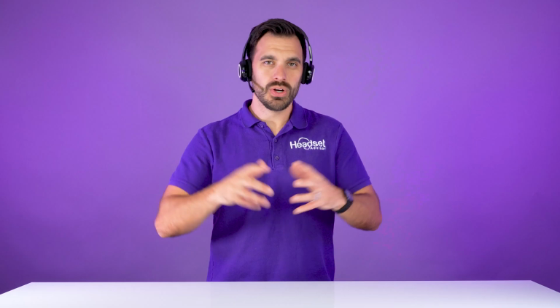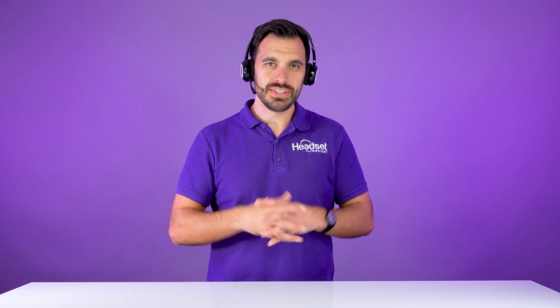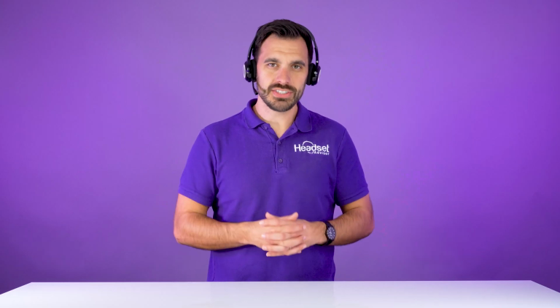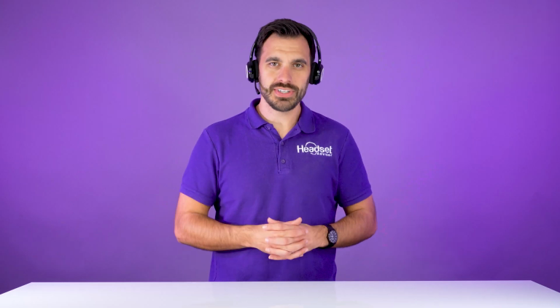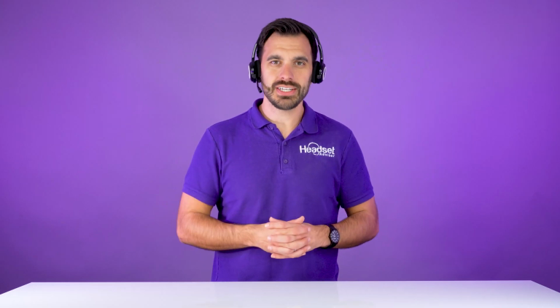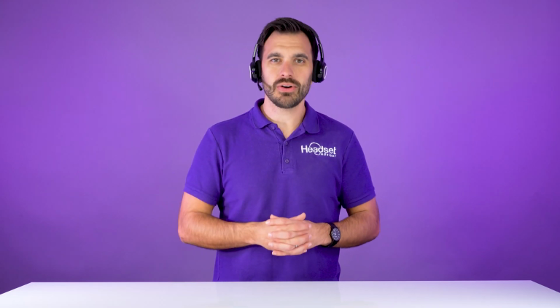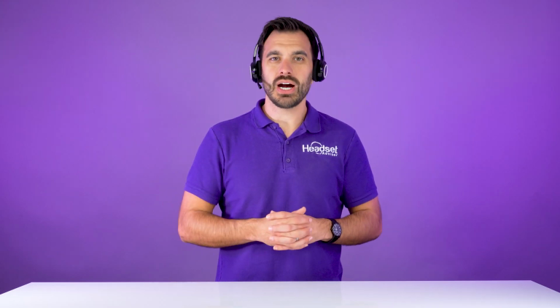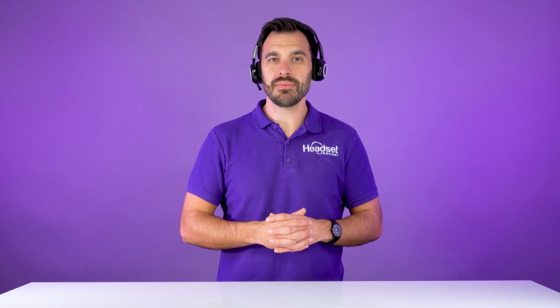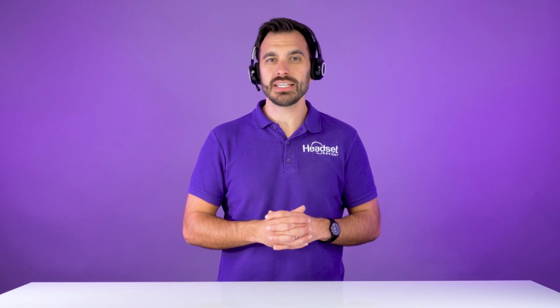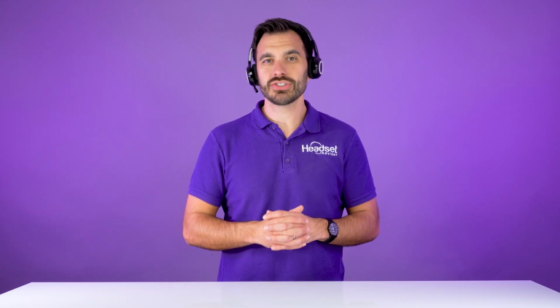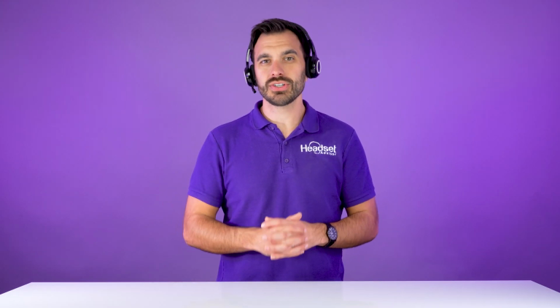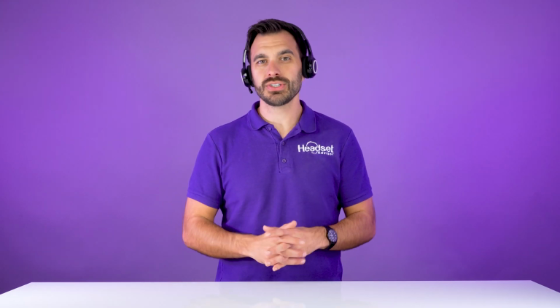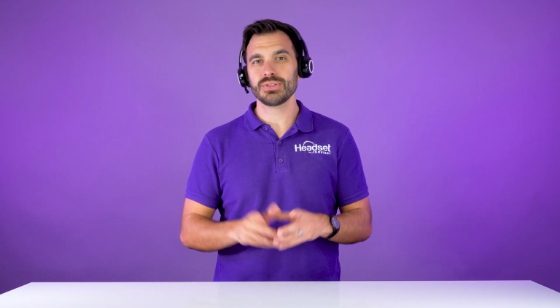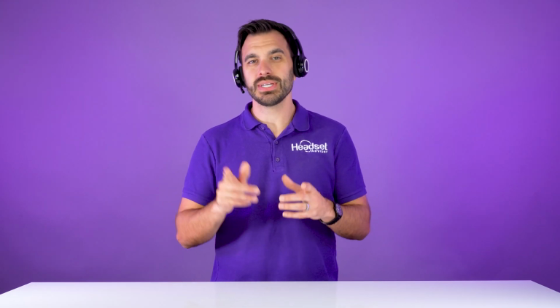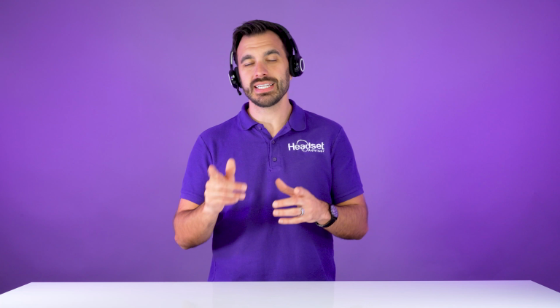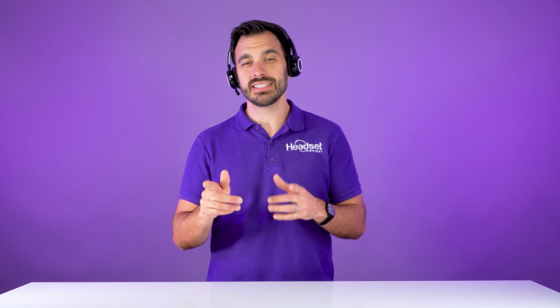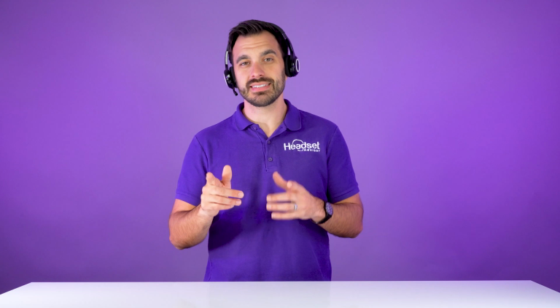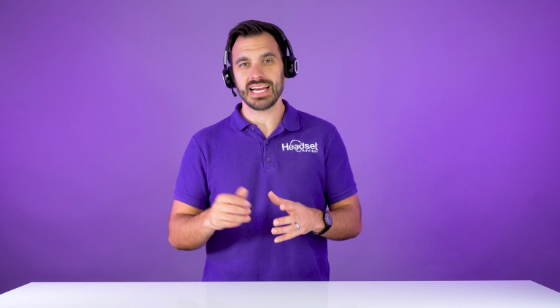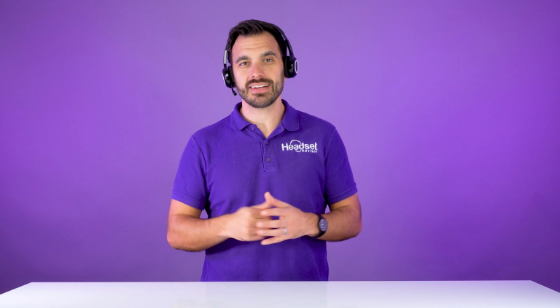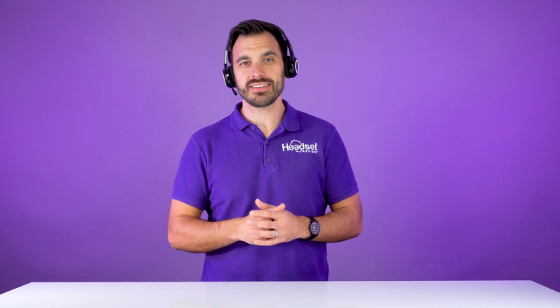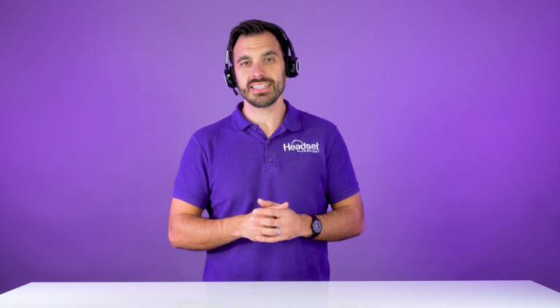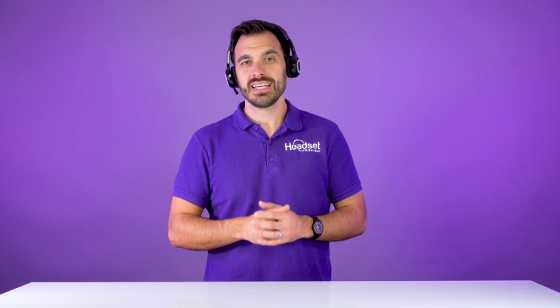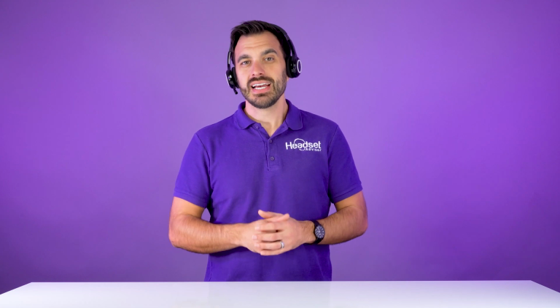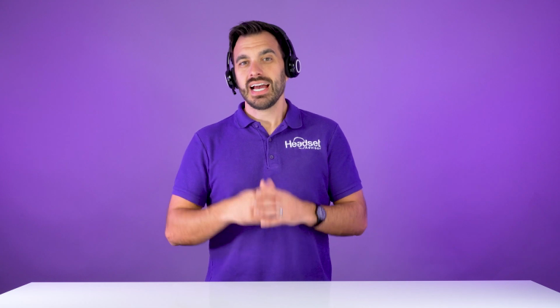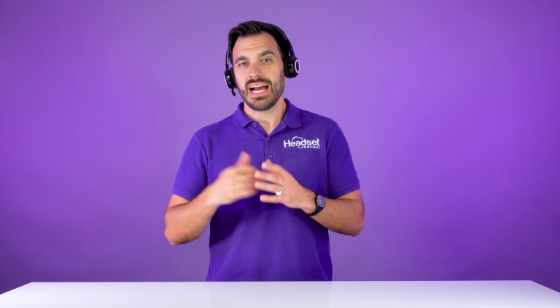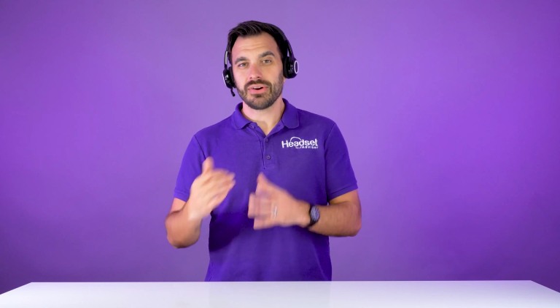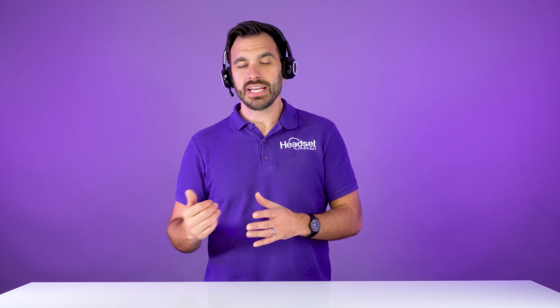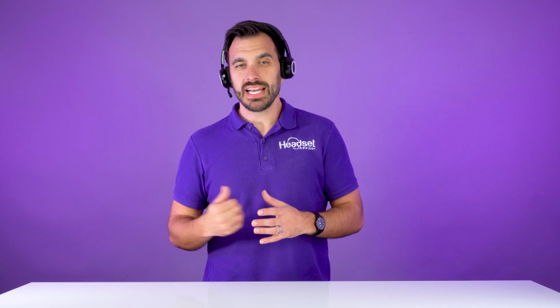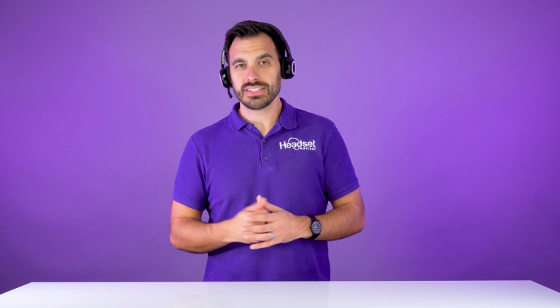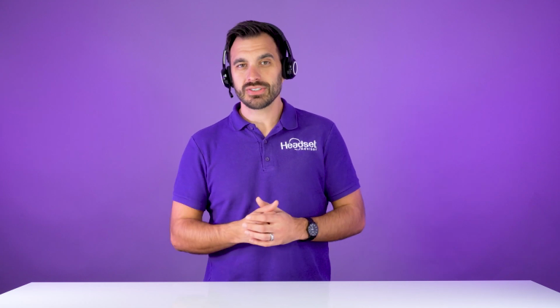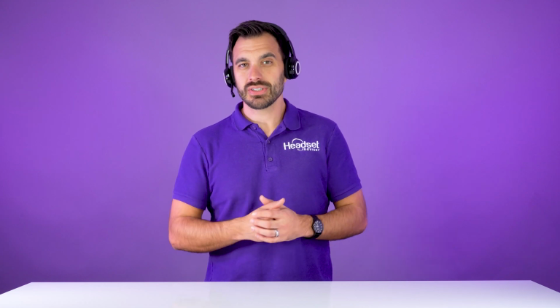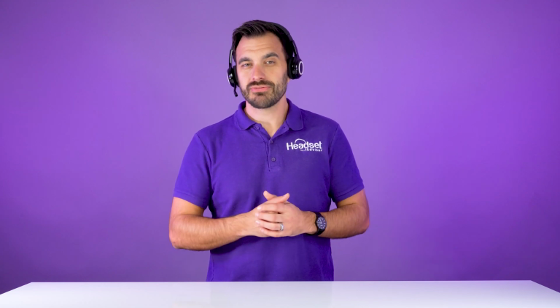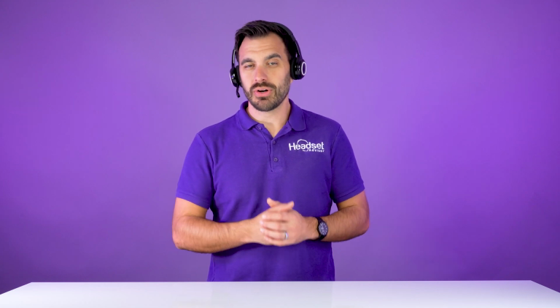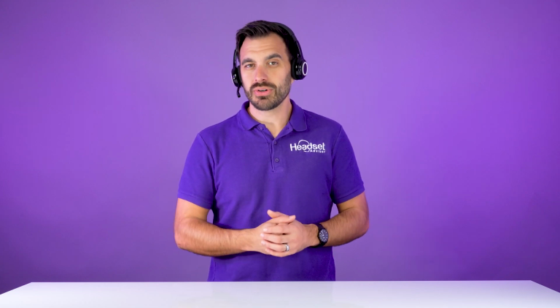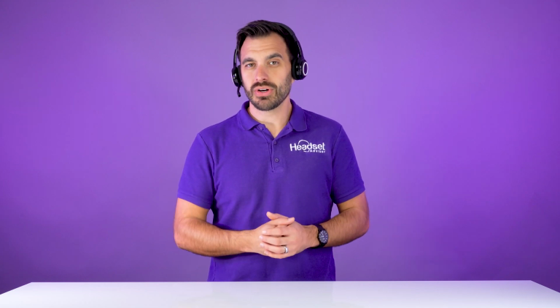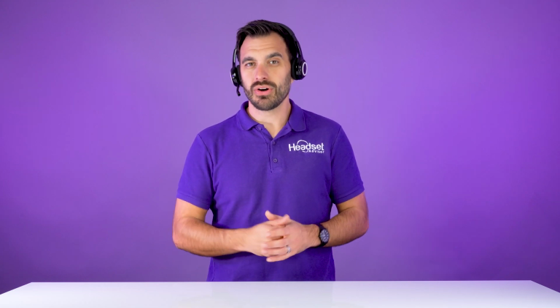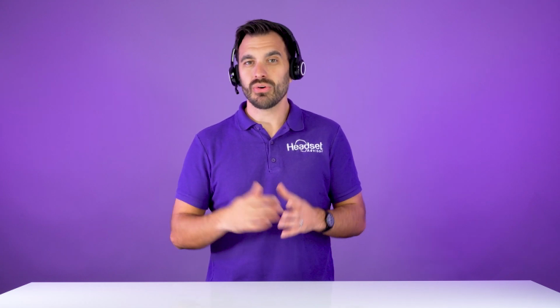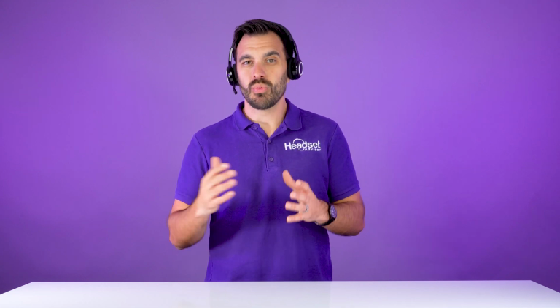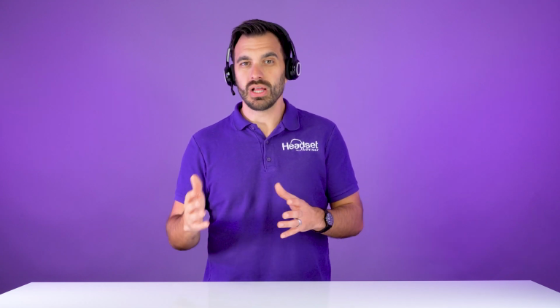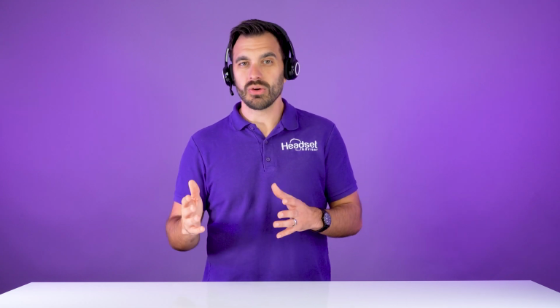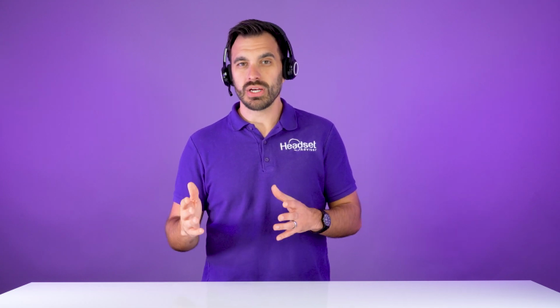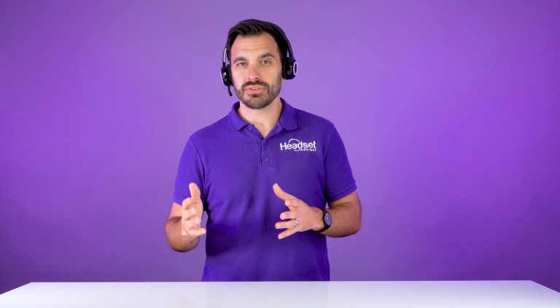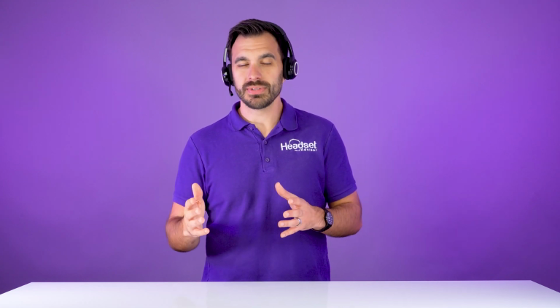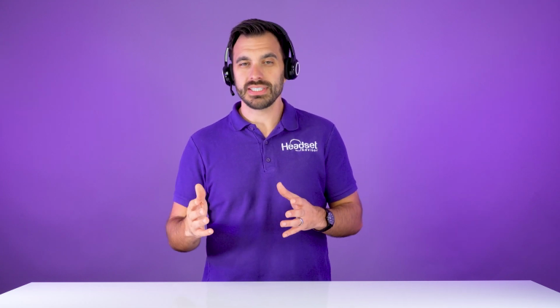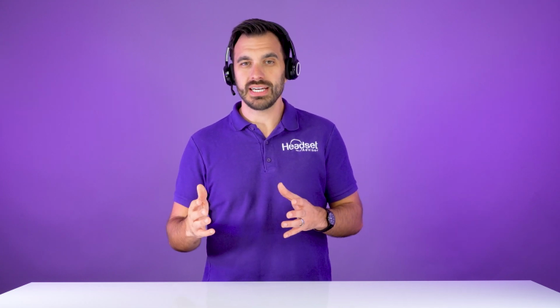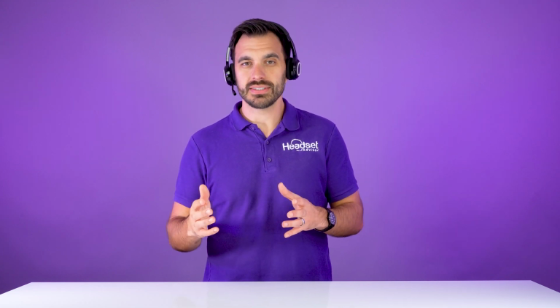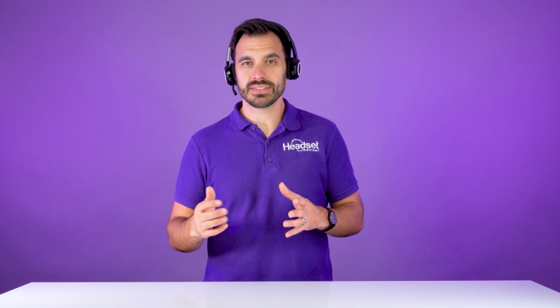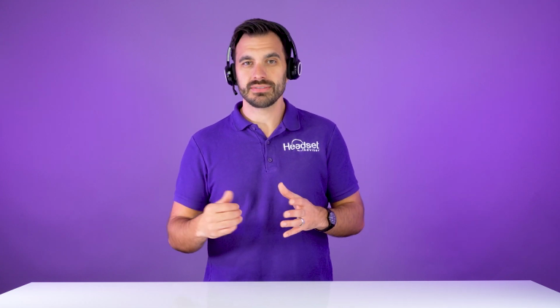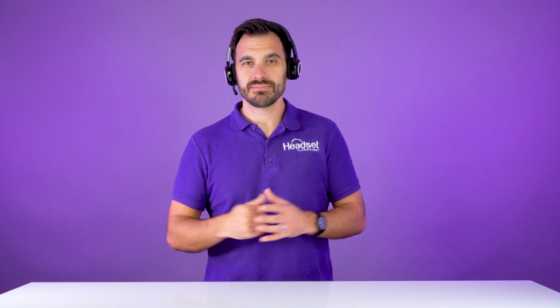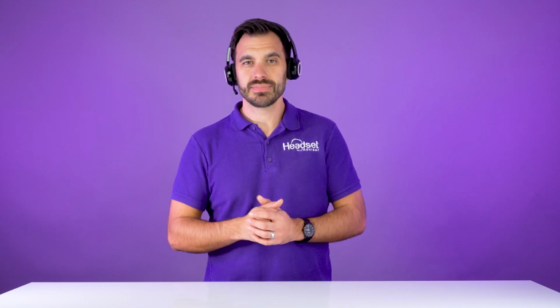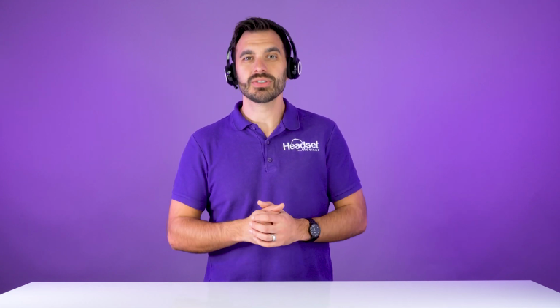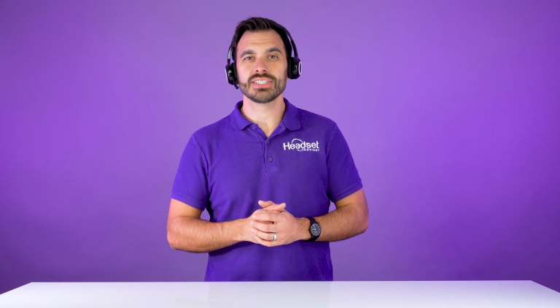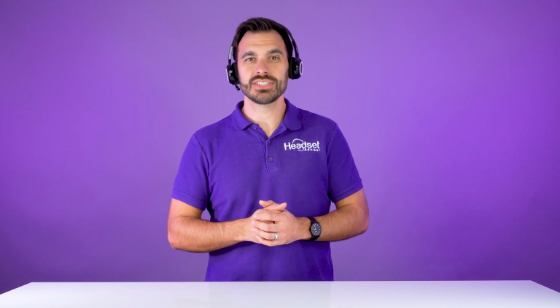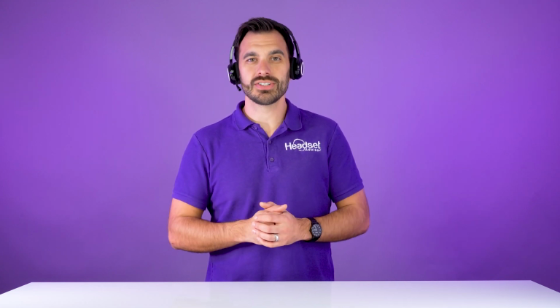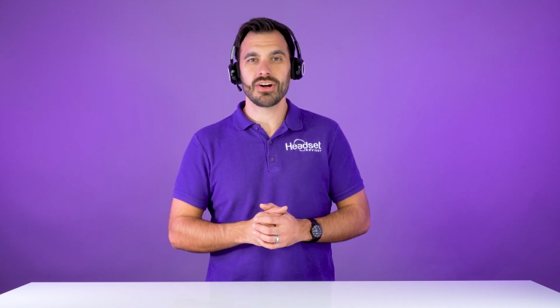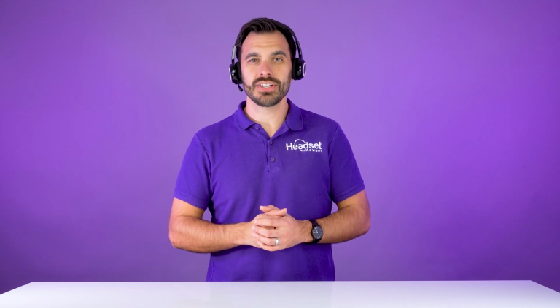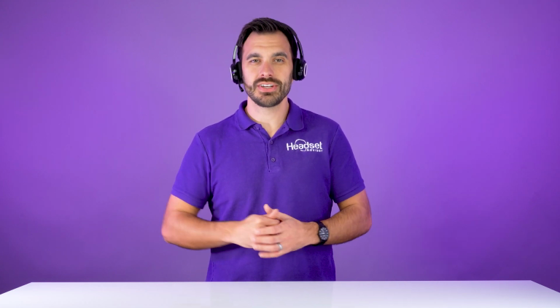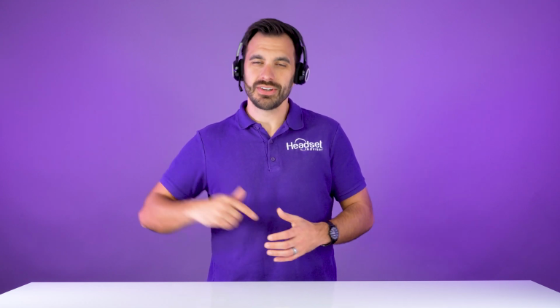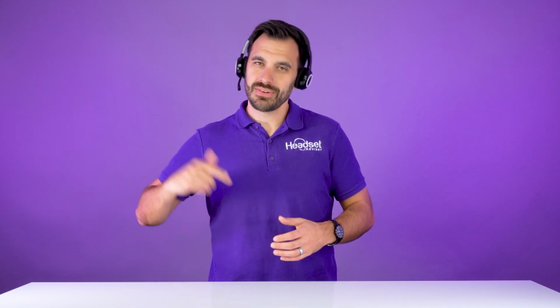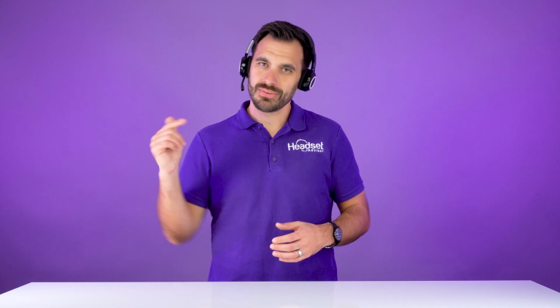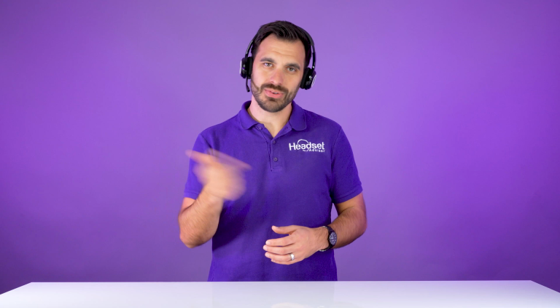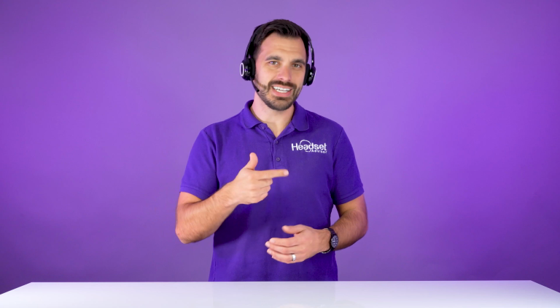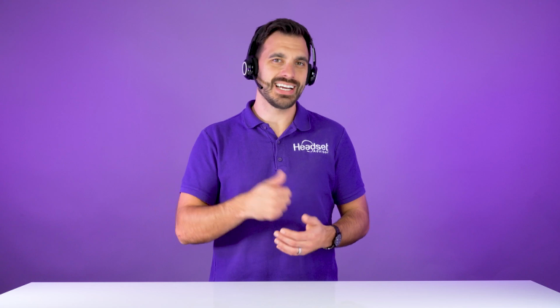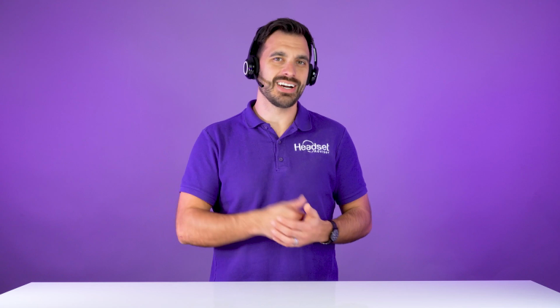Well, in this video, I'm going to show you exactly how to answer a phone call while away from the desk. So let's get started right now.